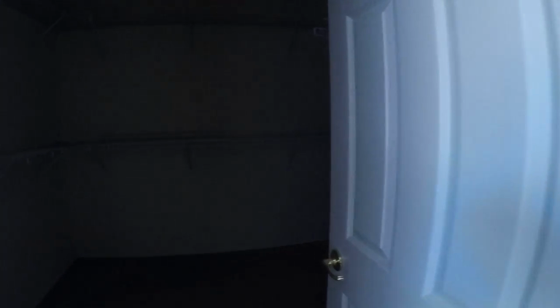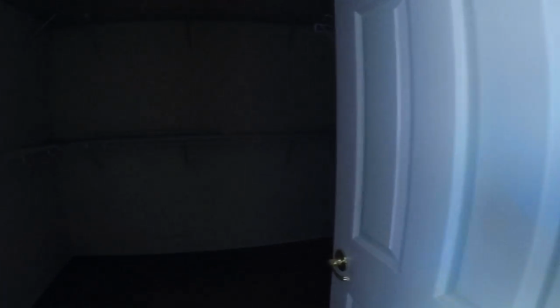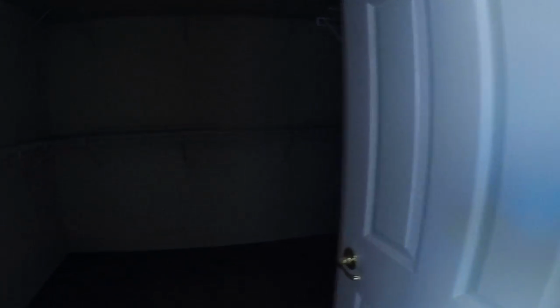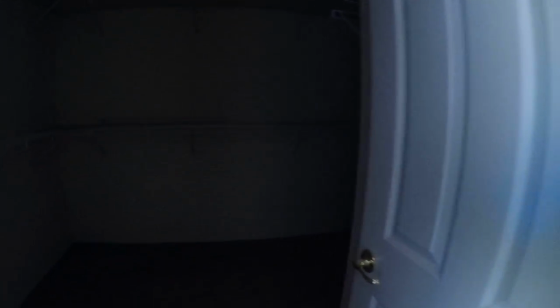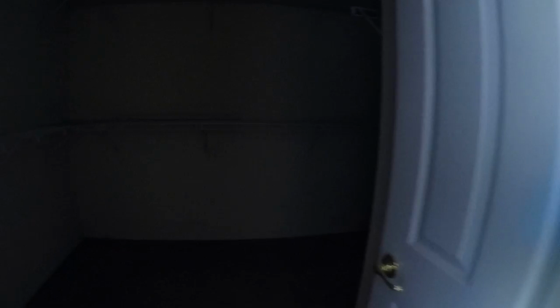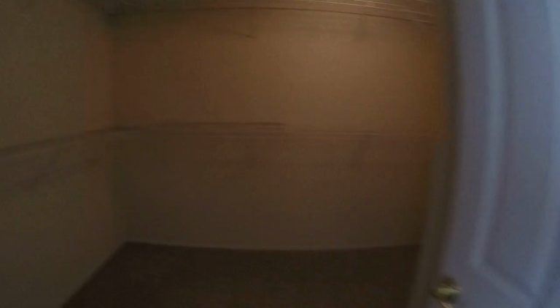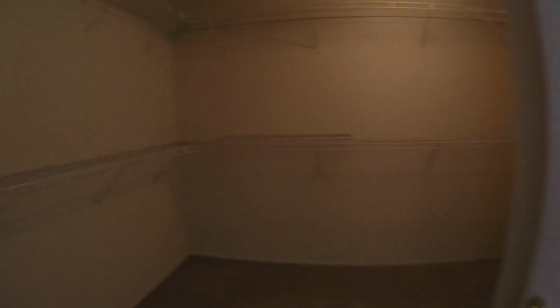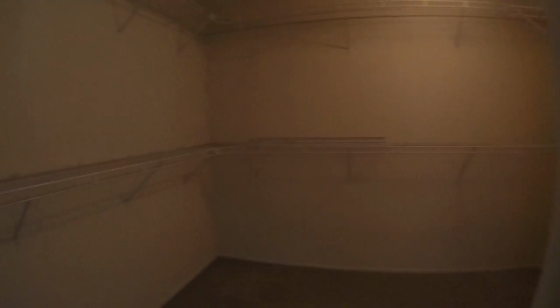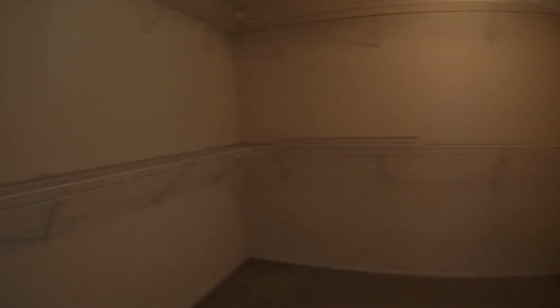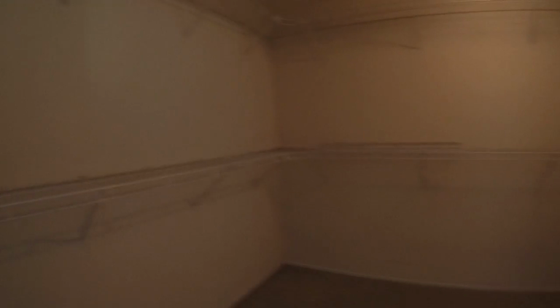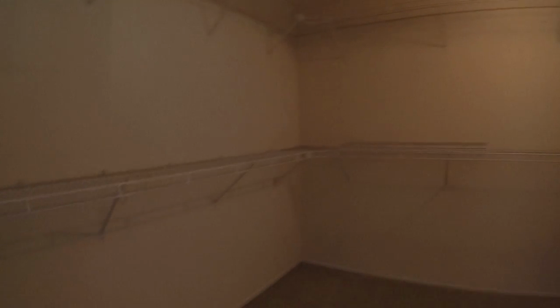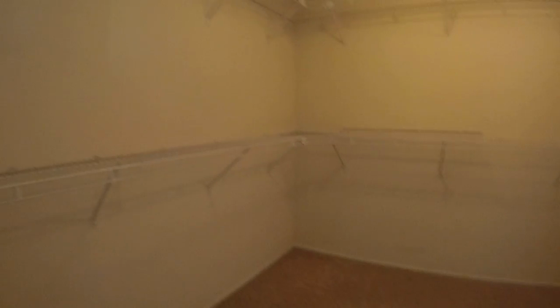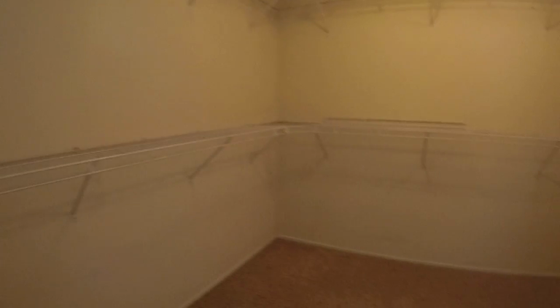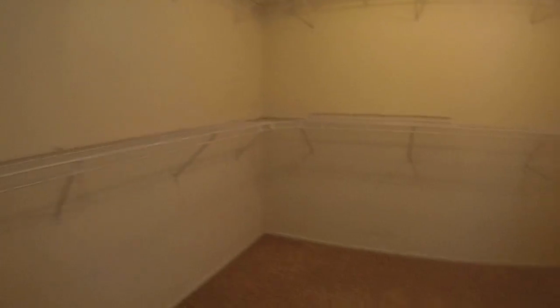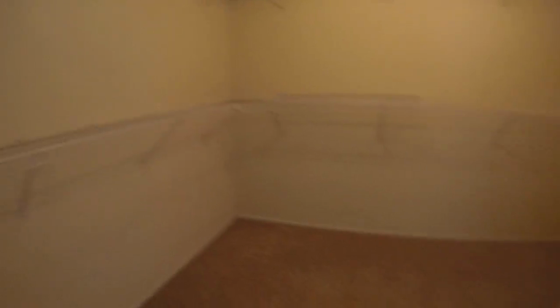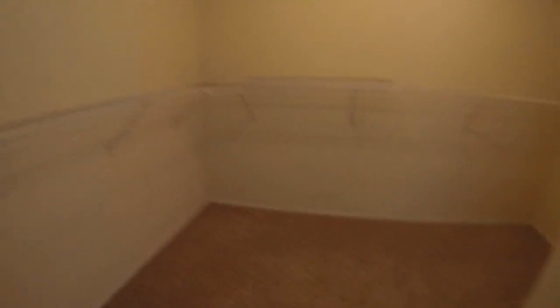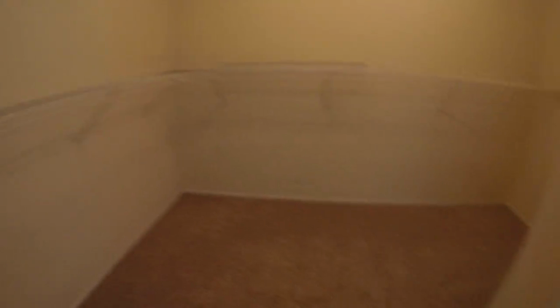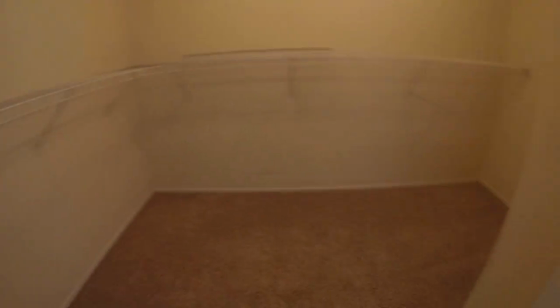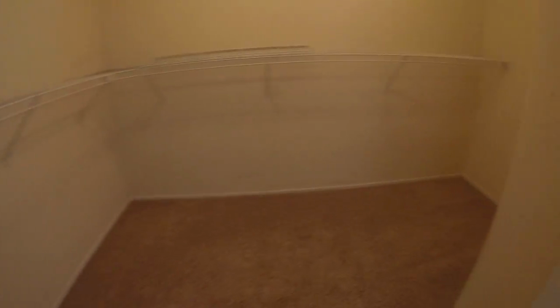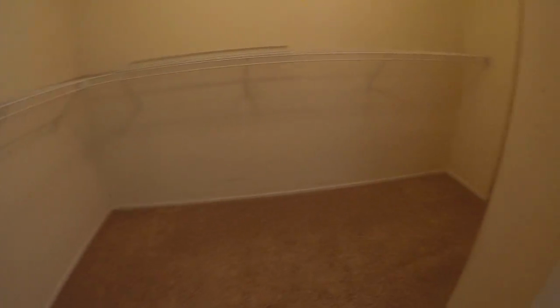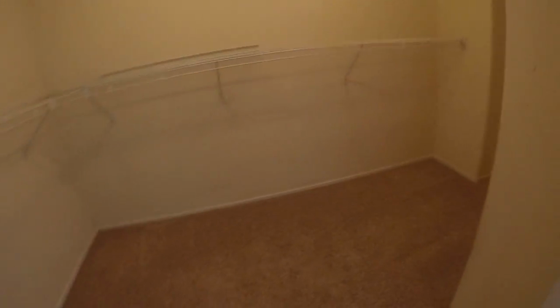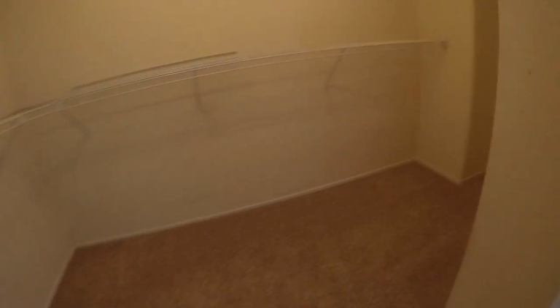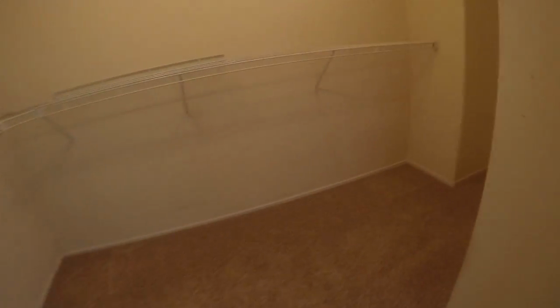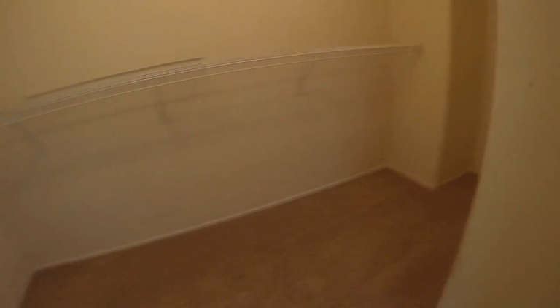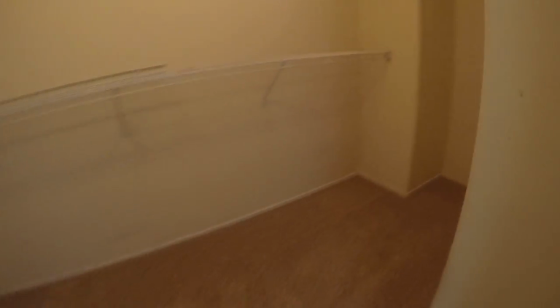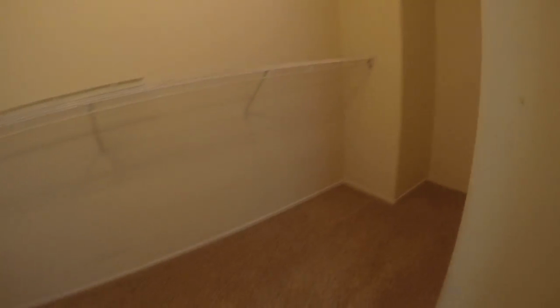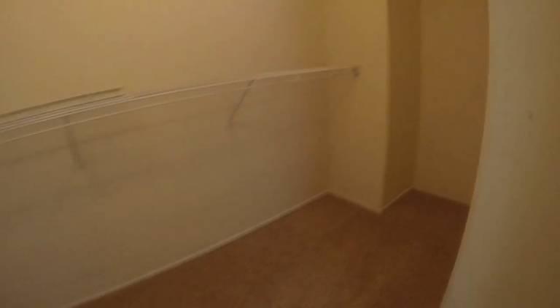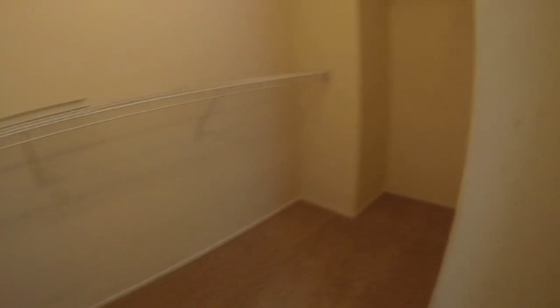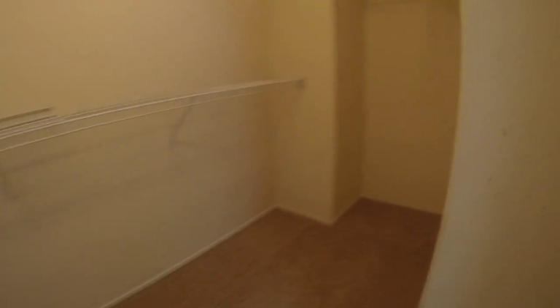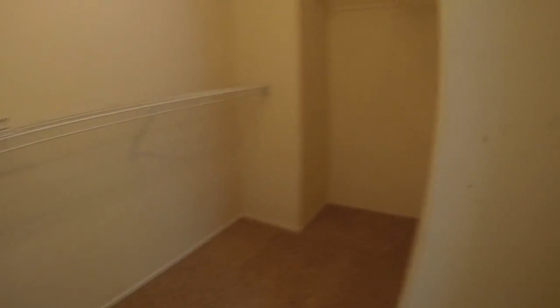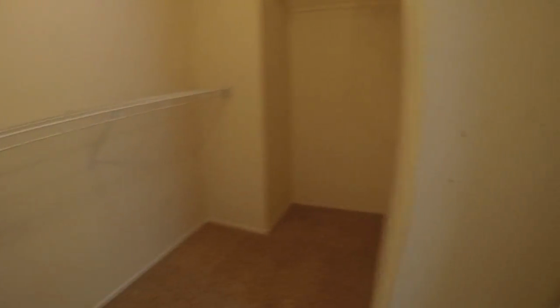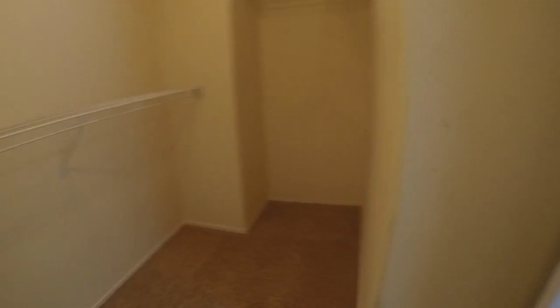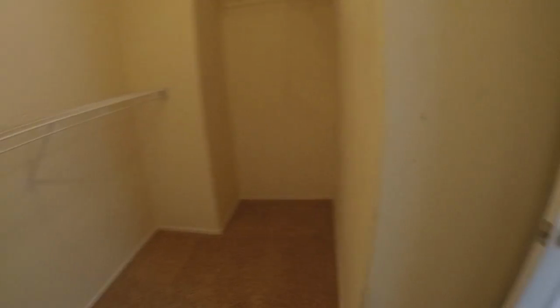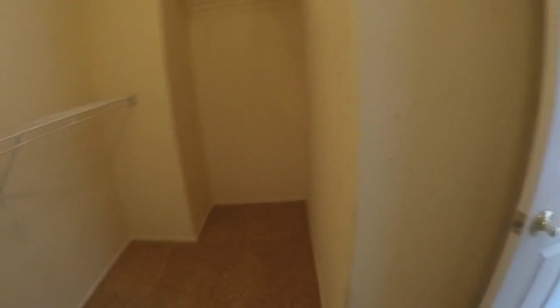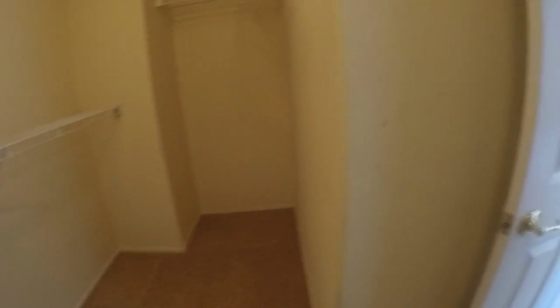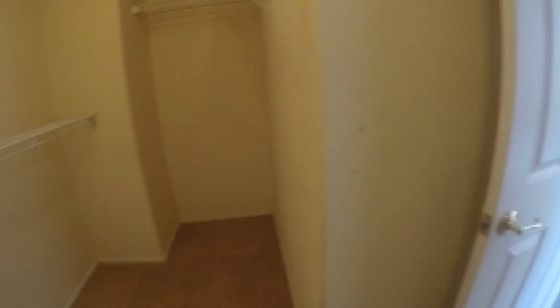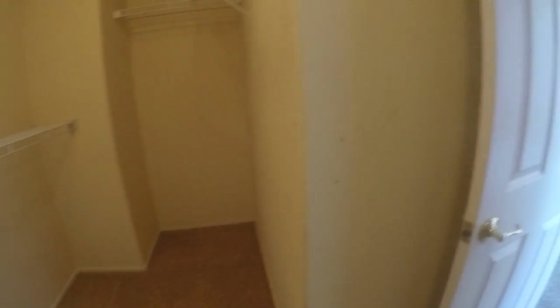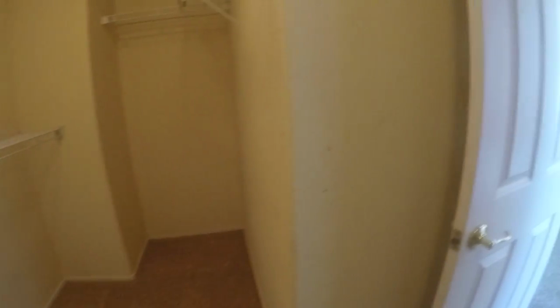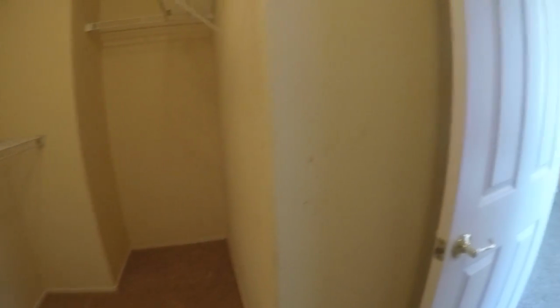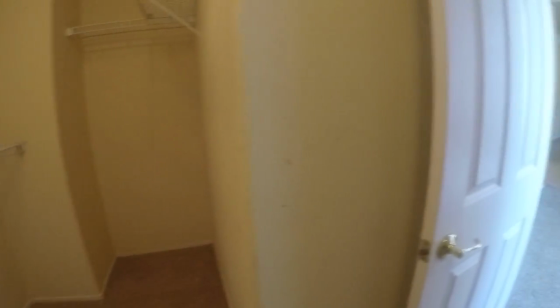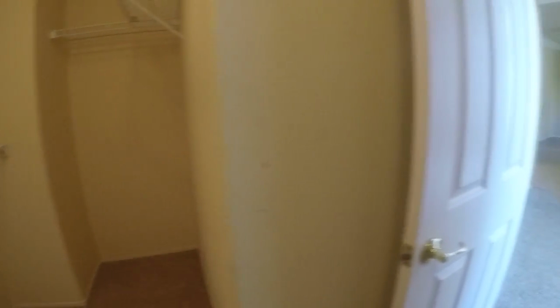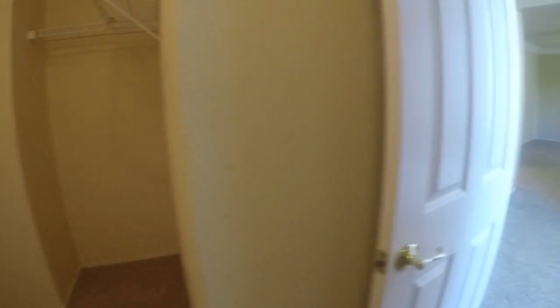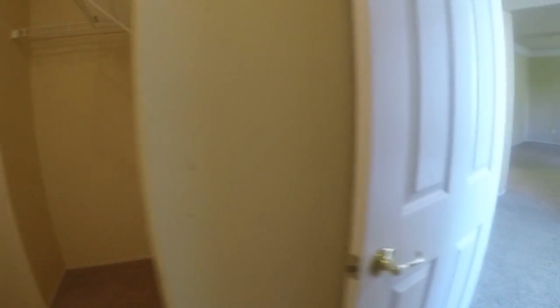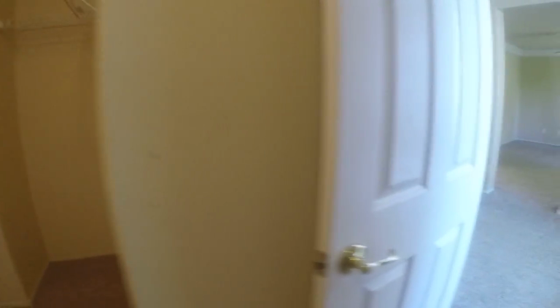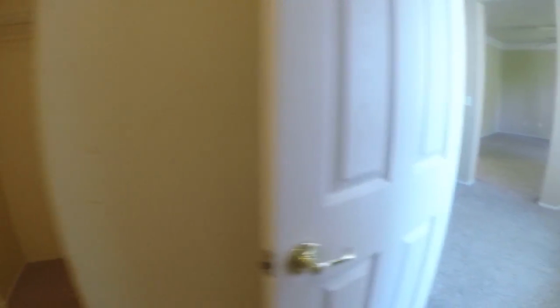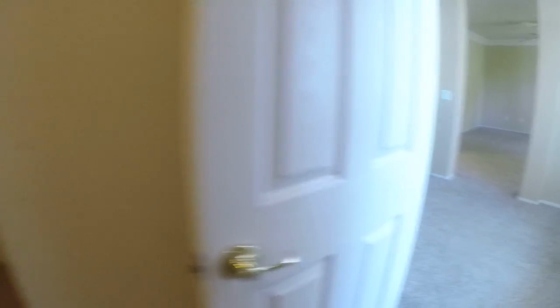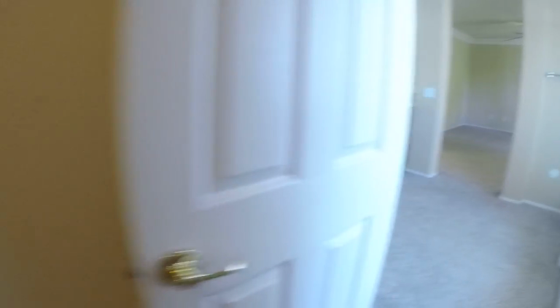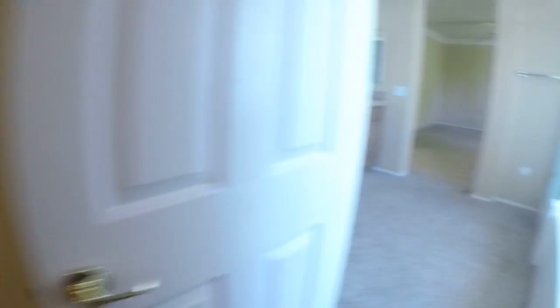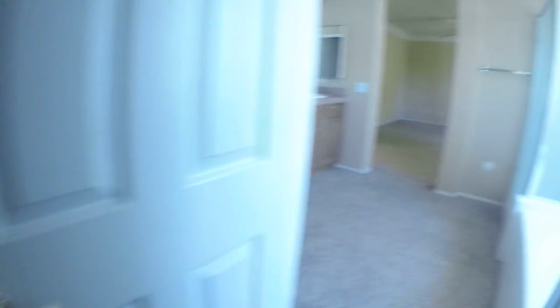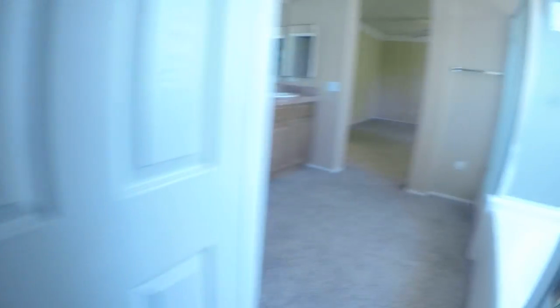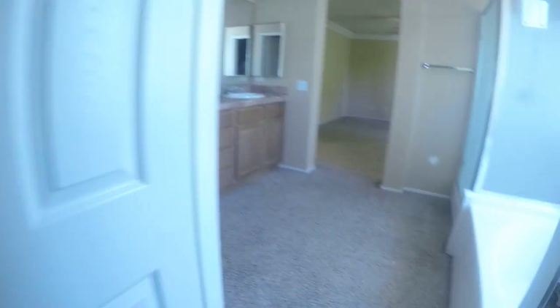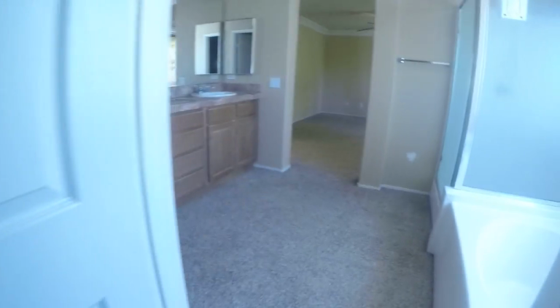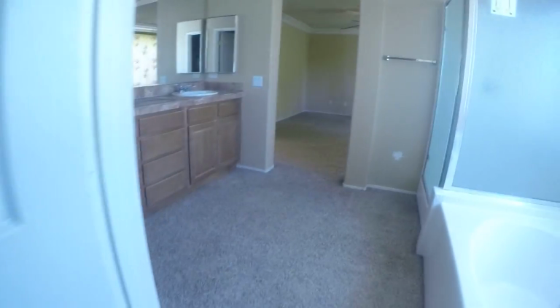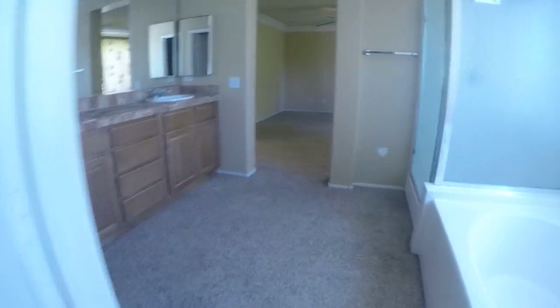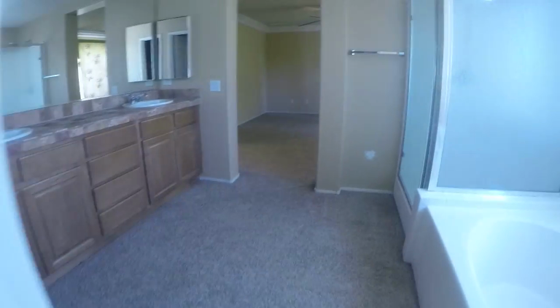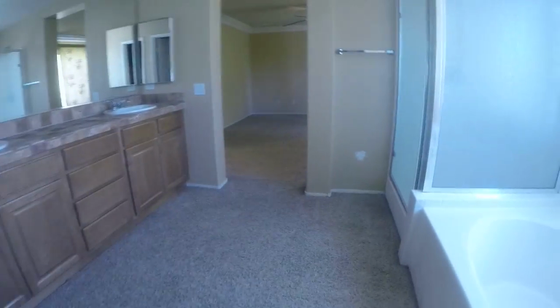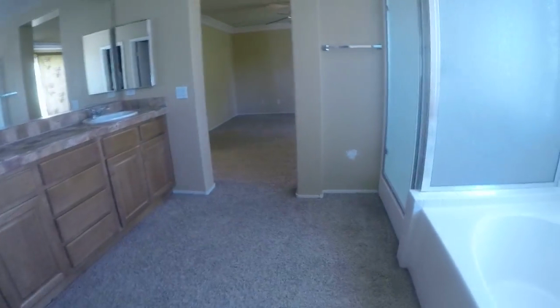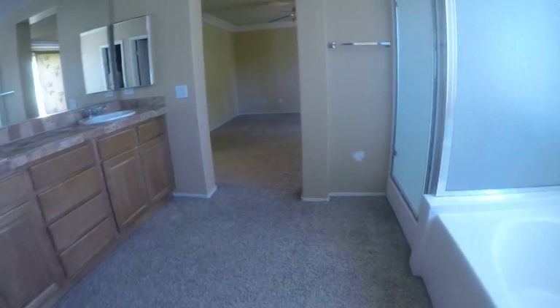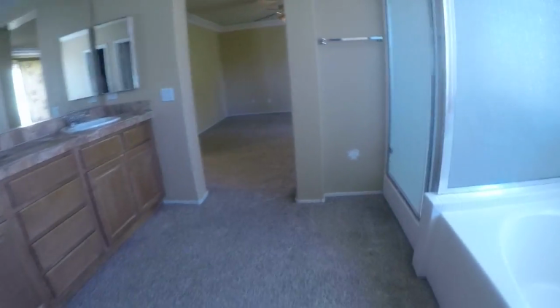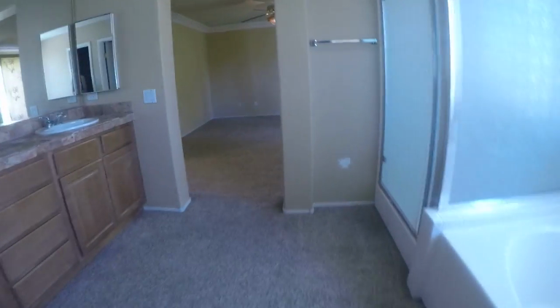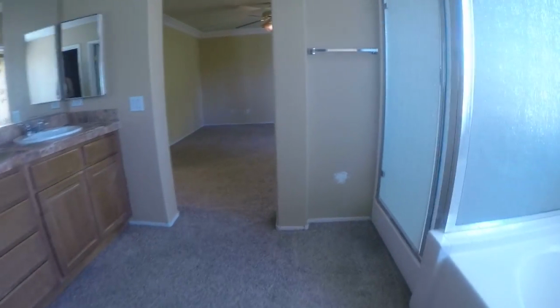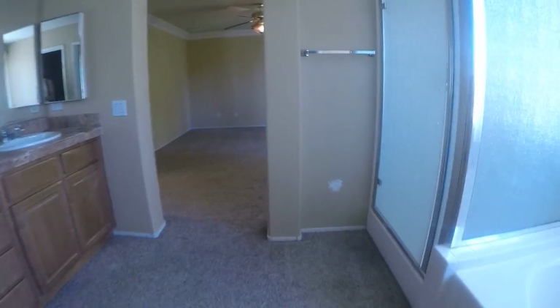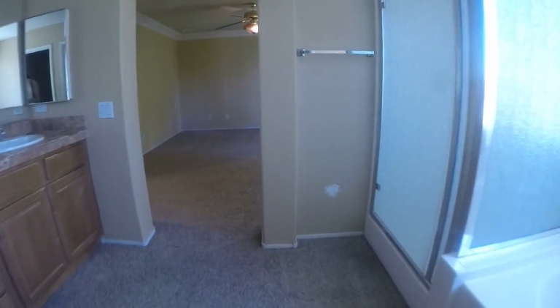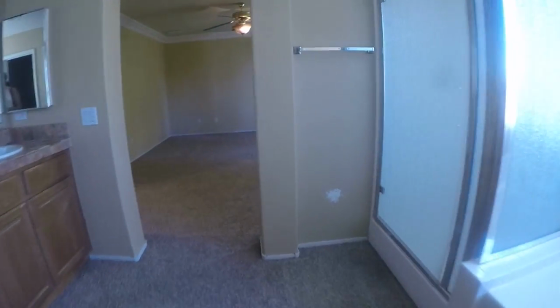Nice size master closet. Carpet in here looks good. Goes back a little ways. That's the house.